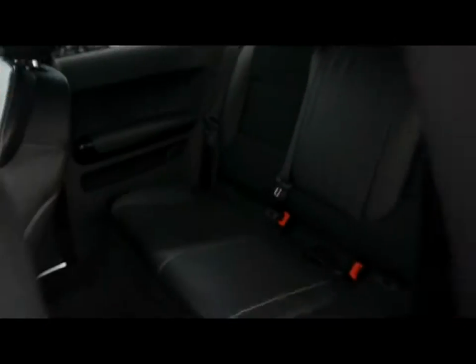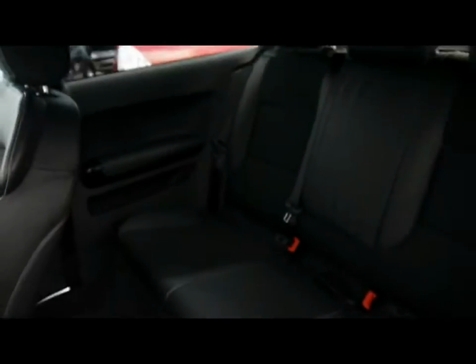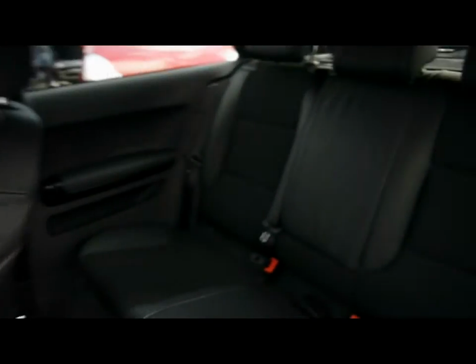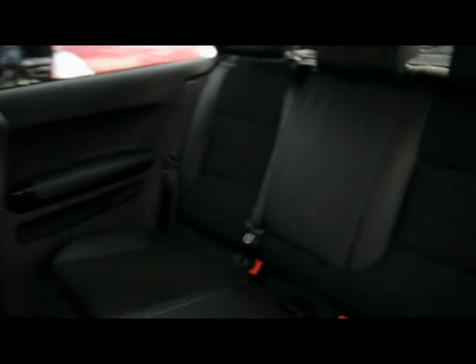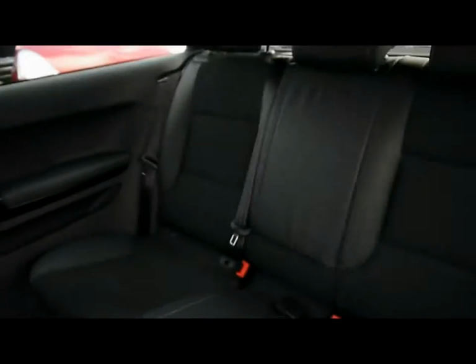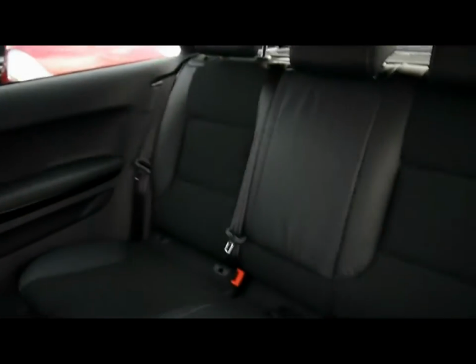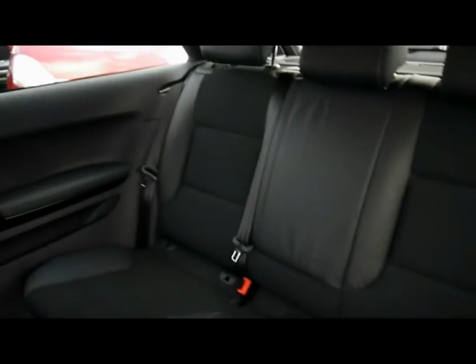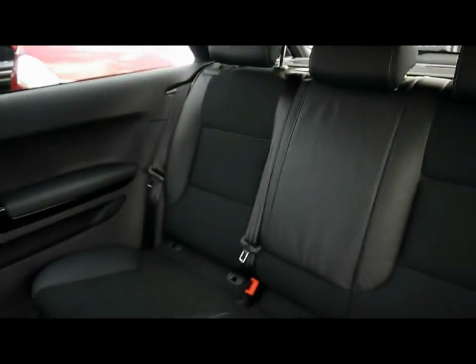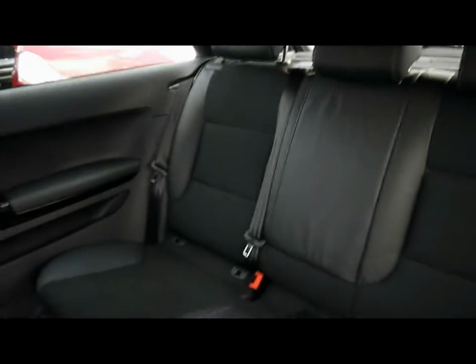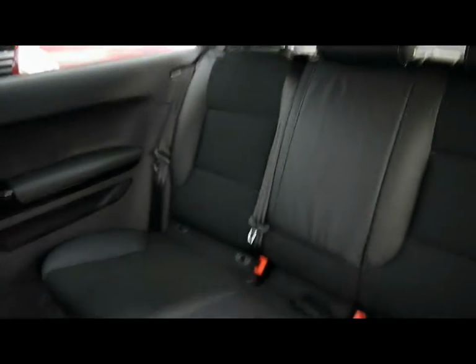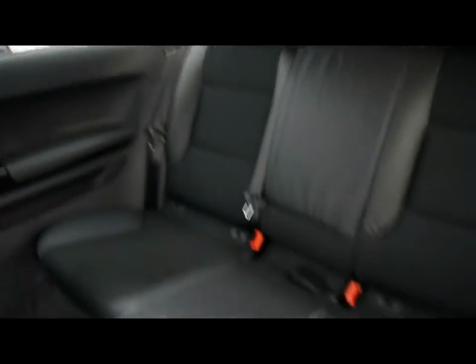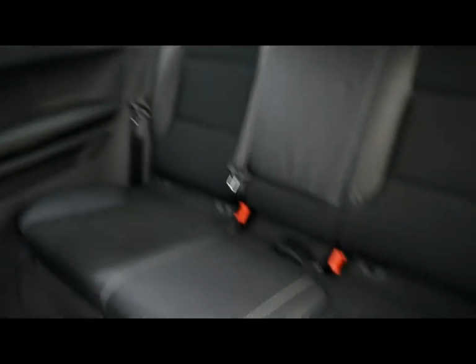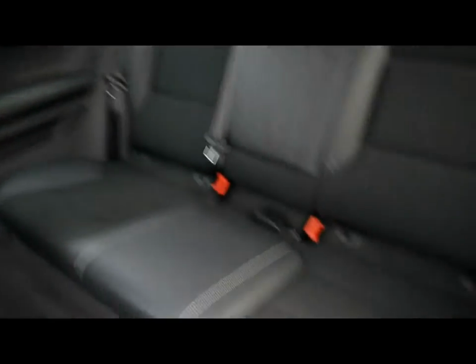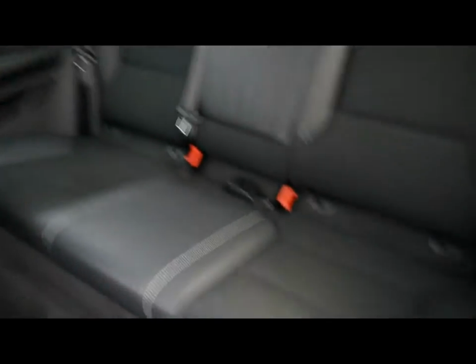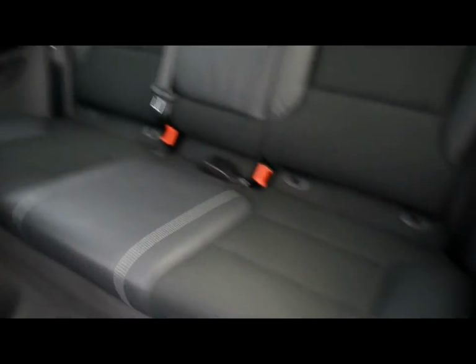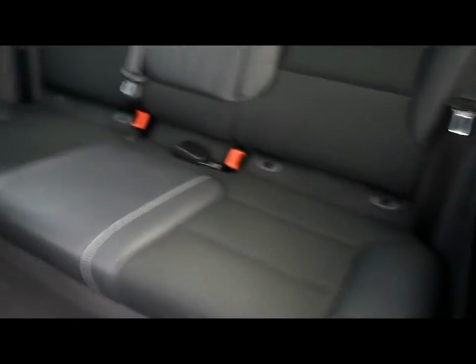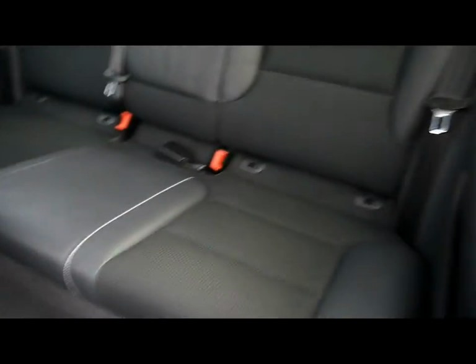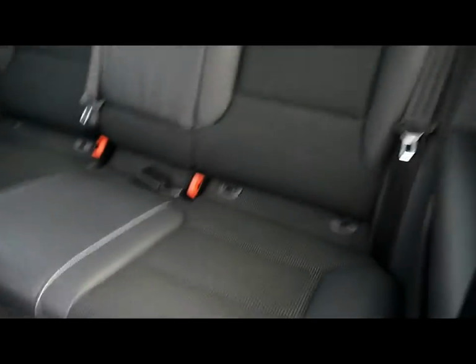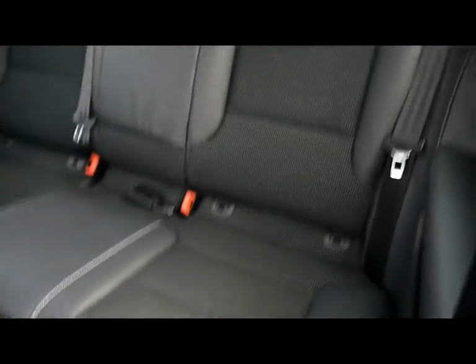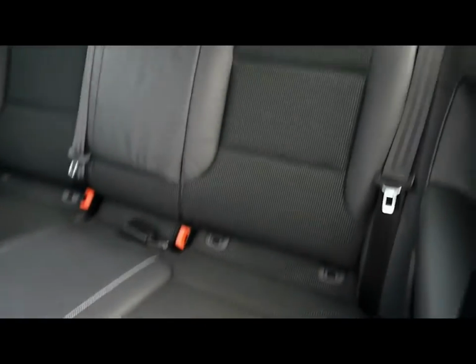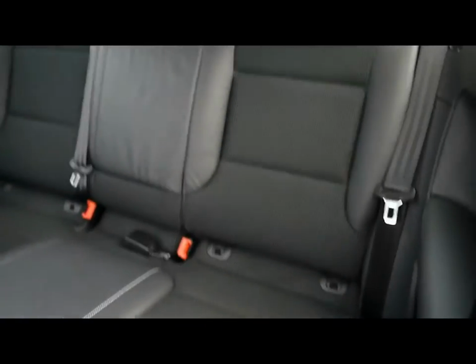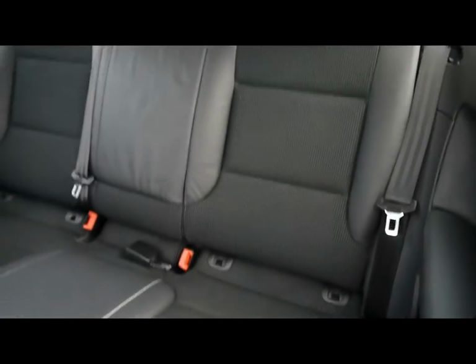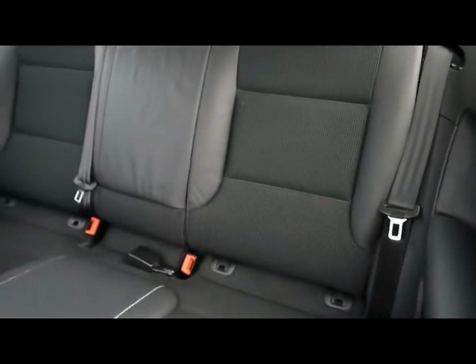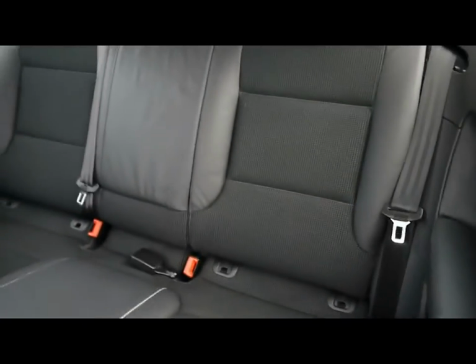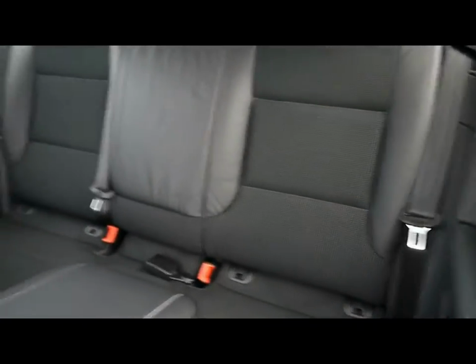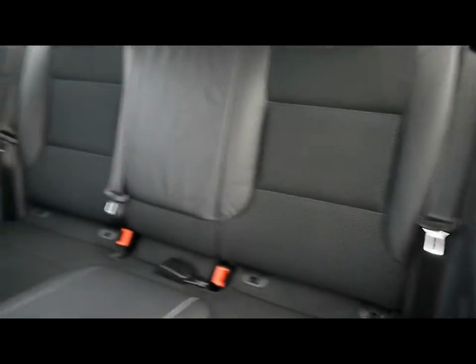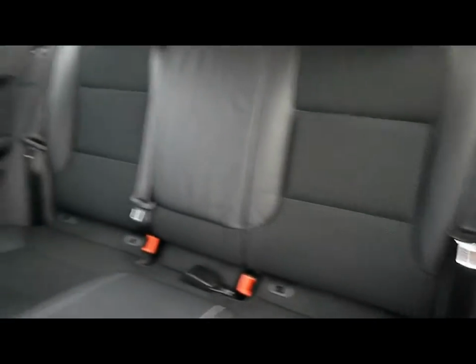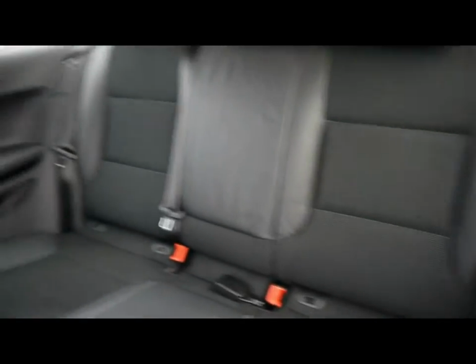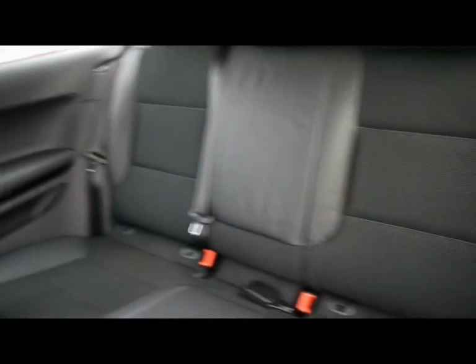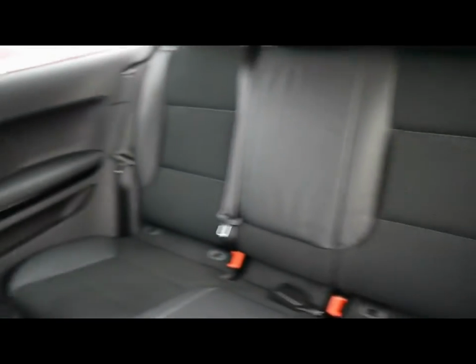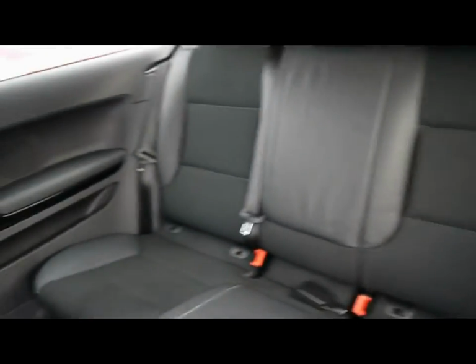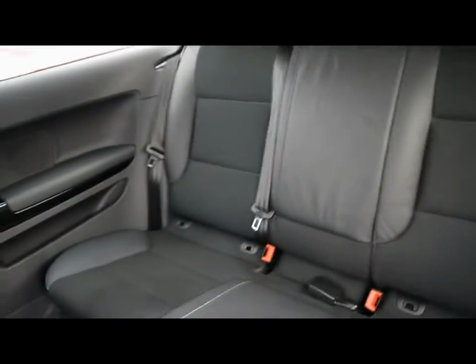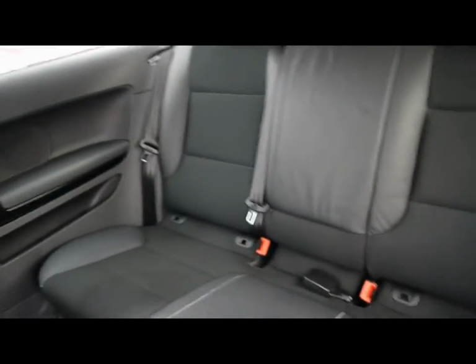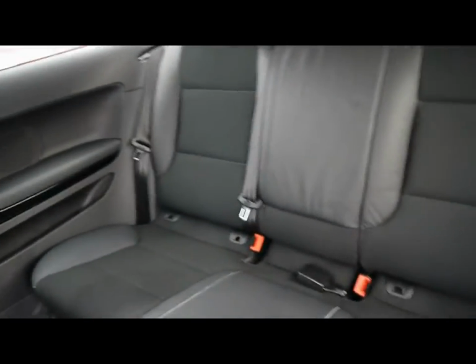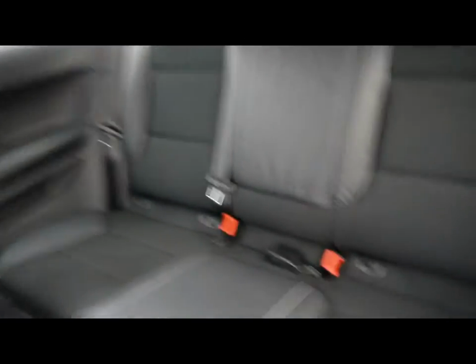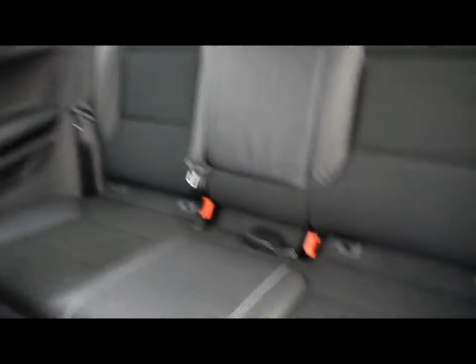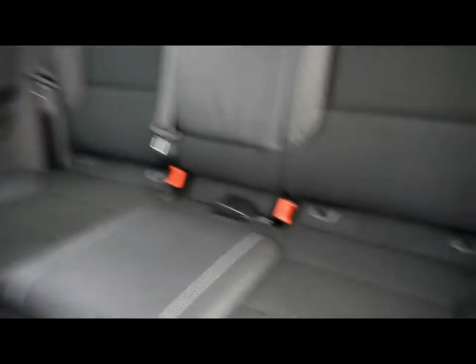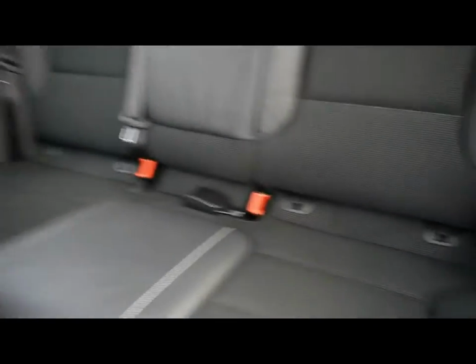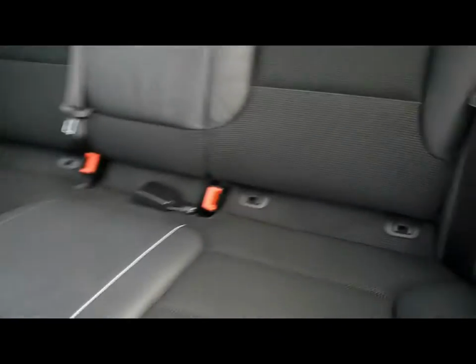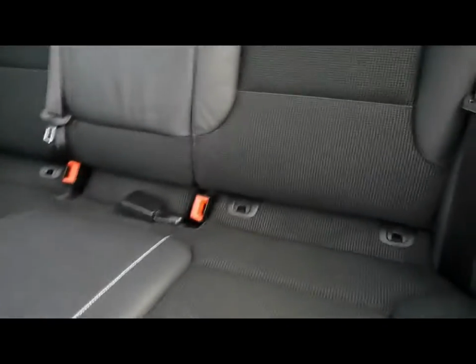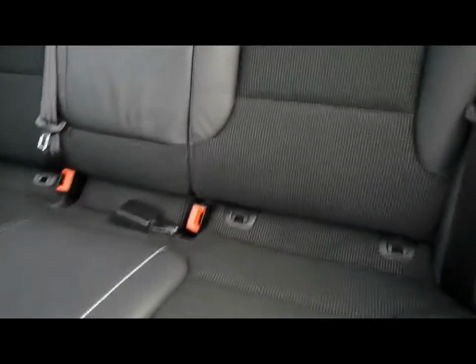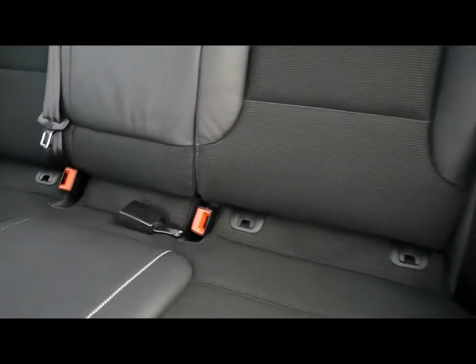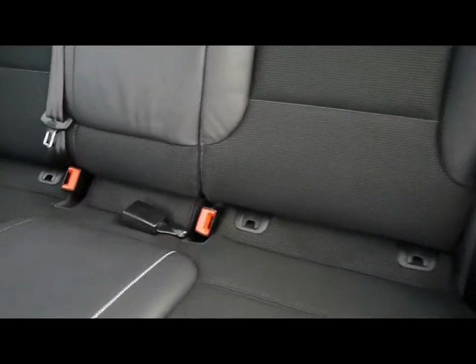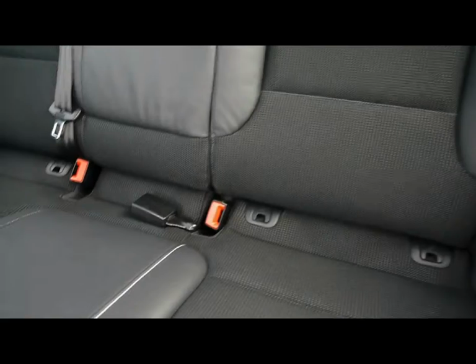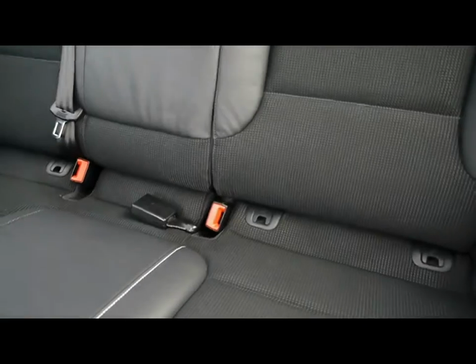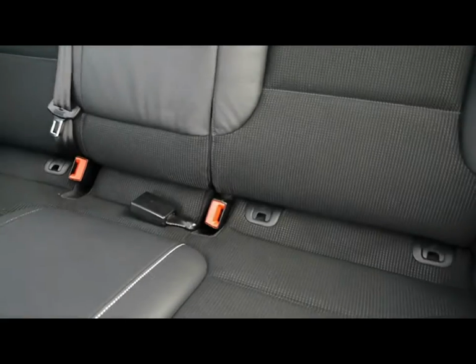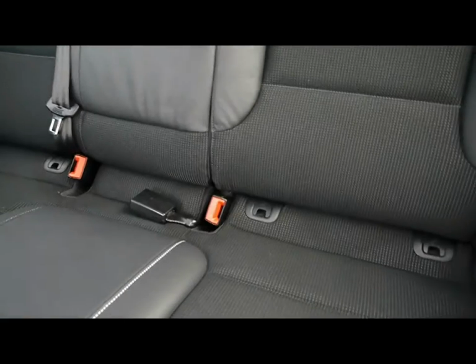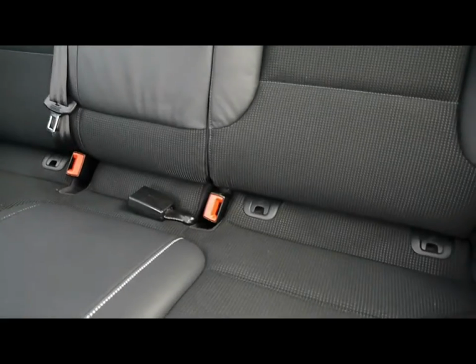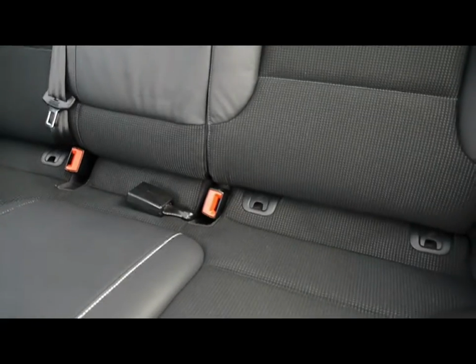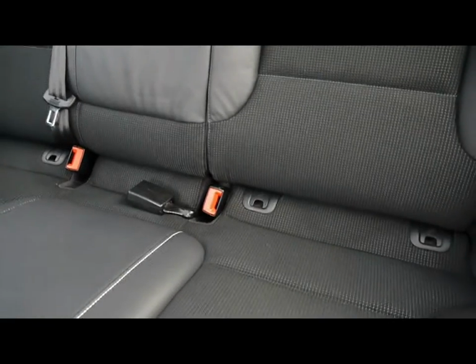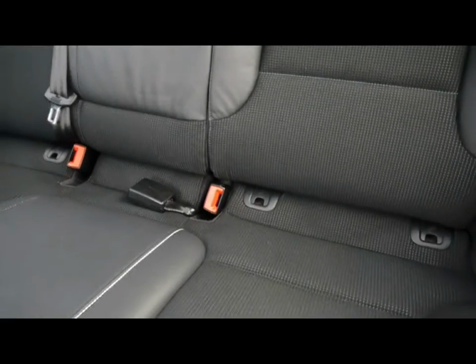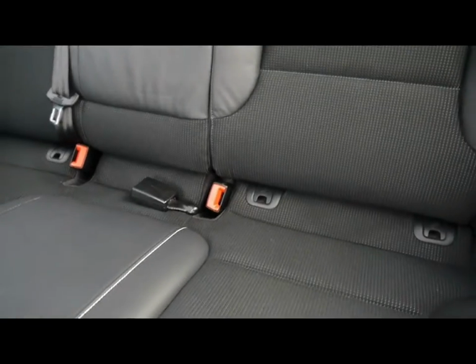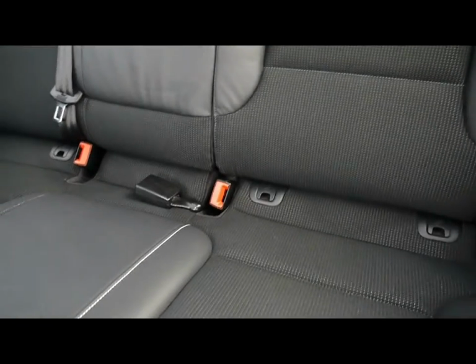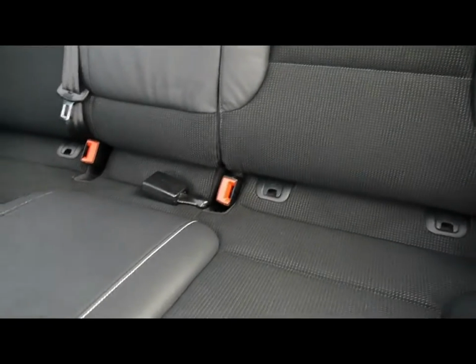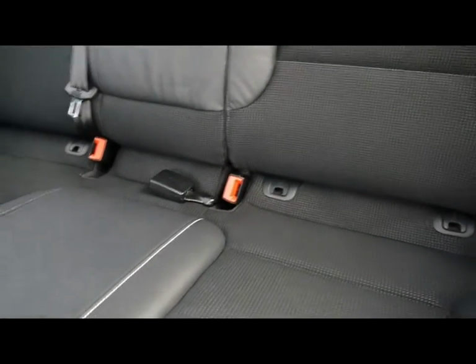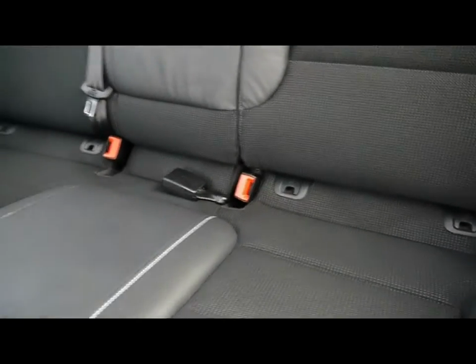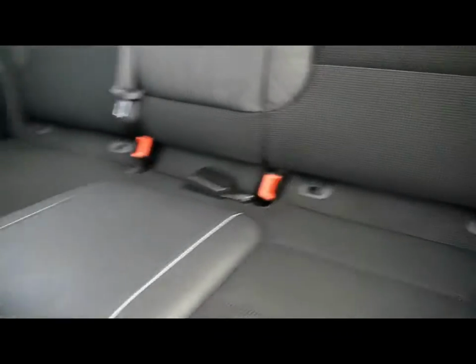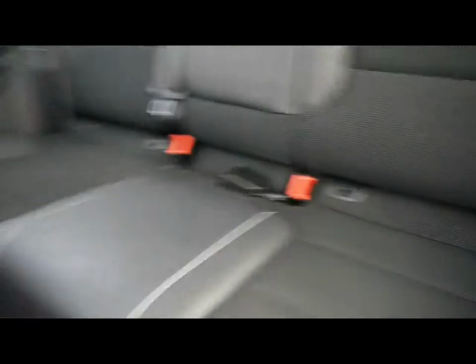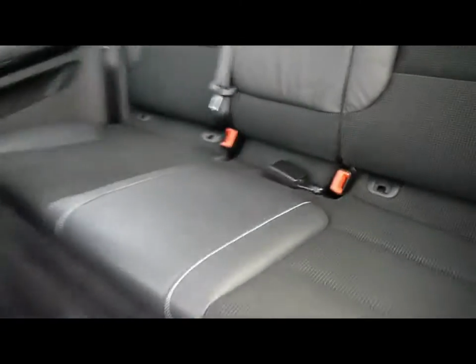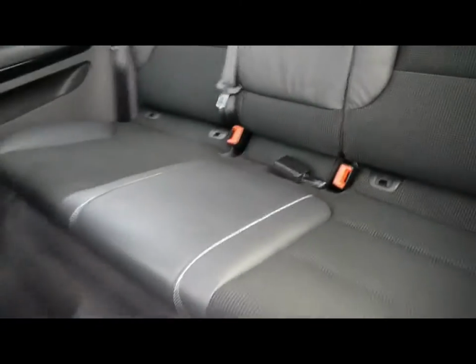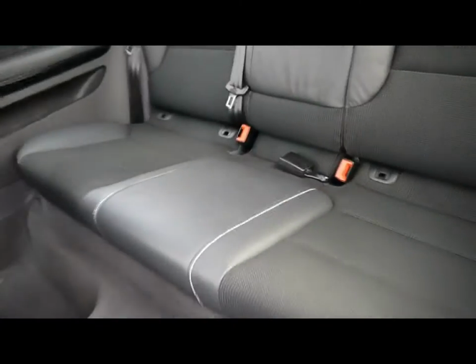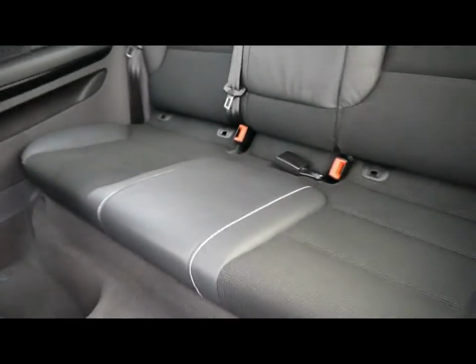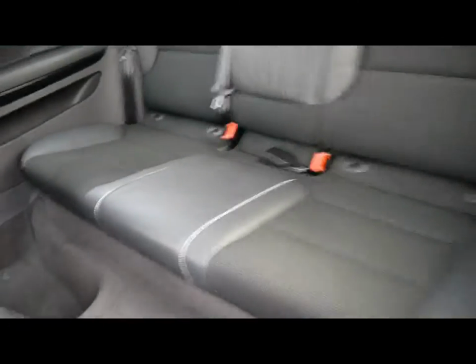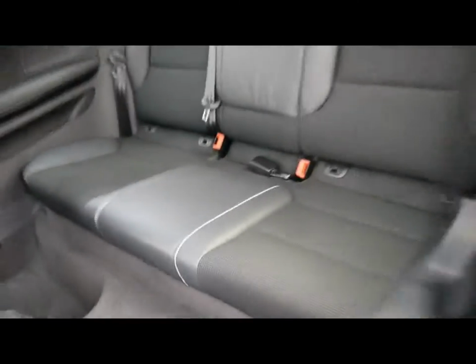In the back, matching half-leather rear bench with three individual seatbelts and ISOFIX, should you want to fit any child seats.